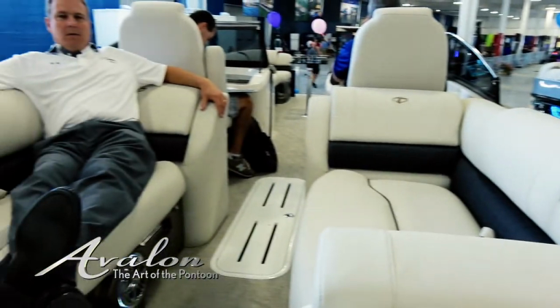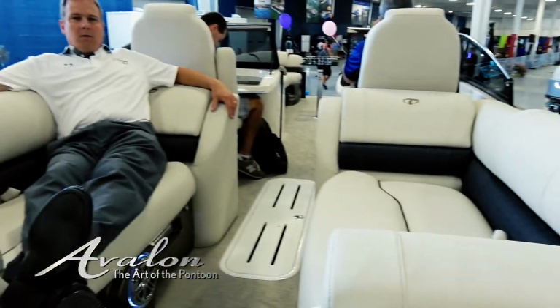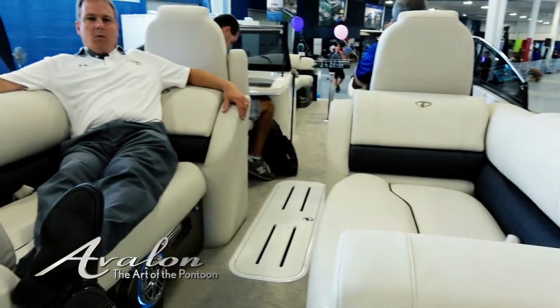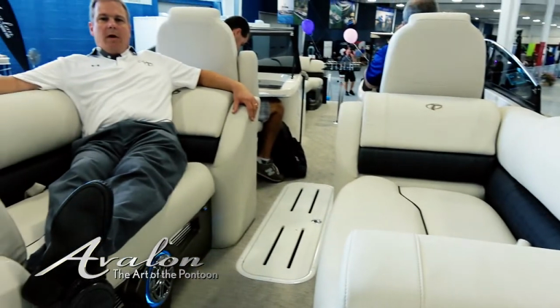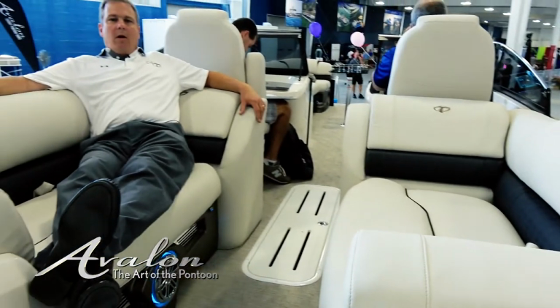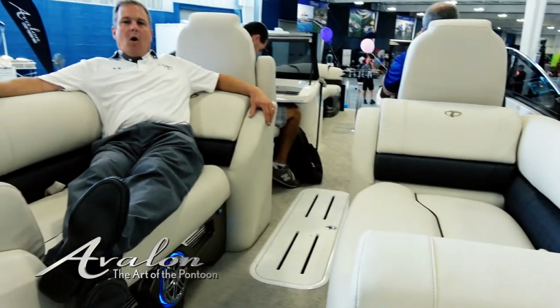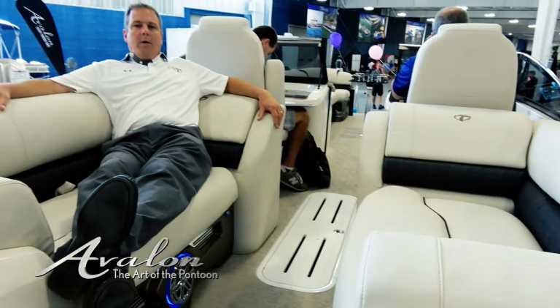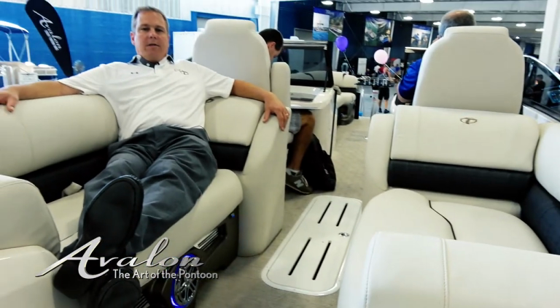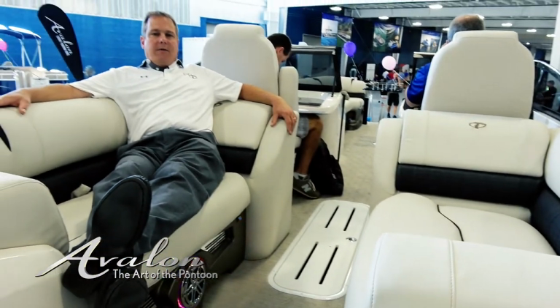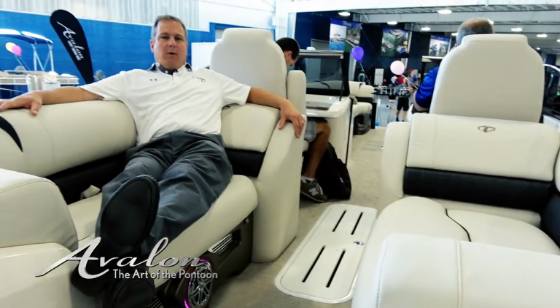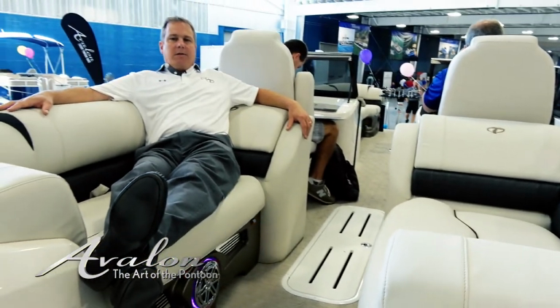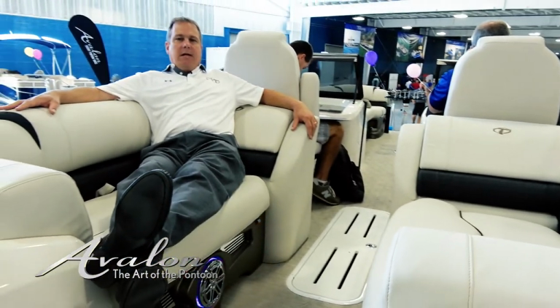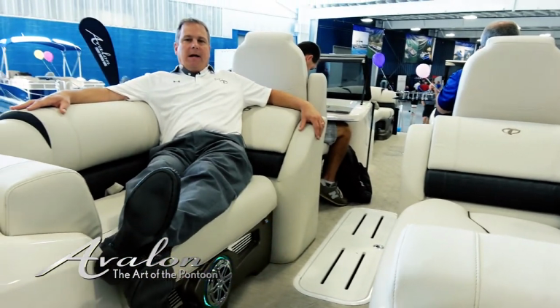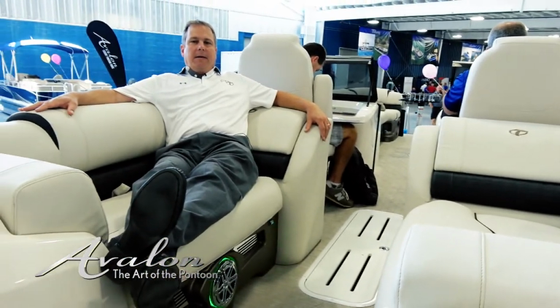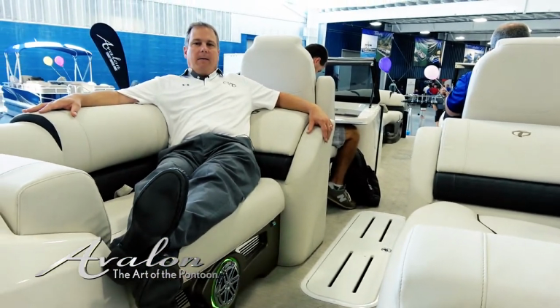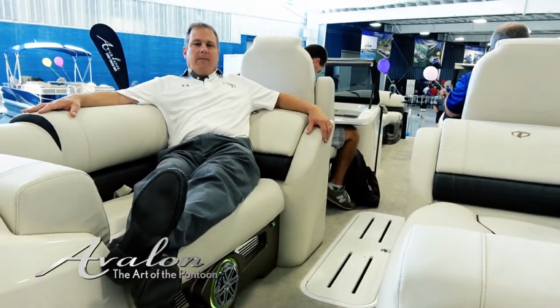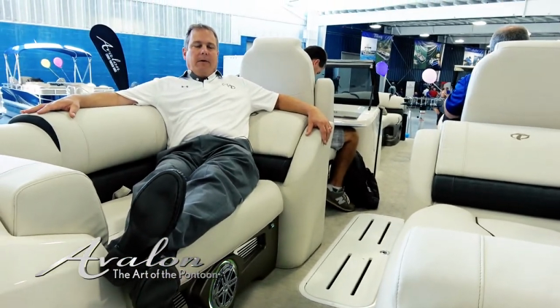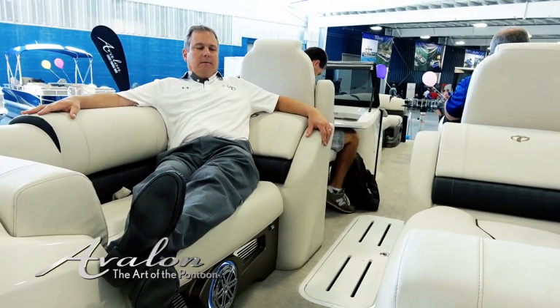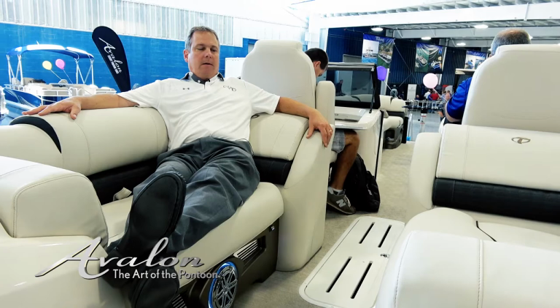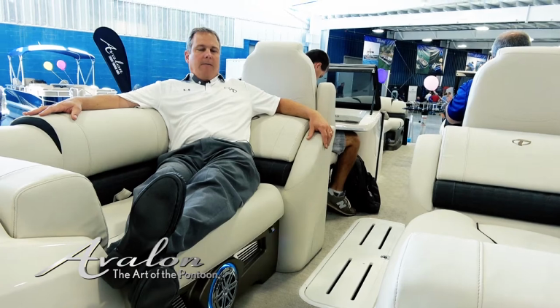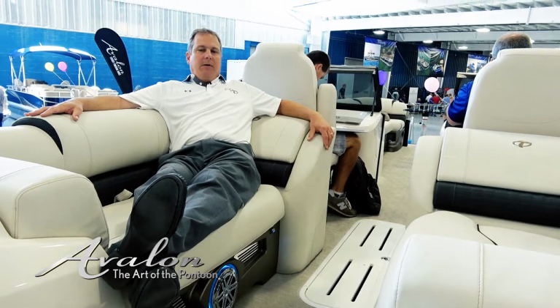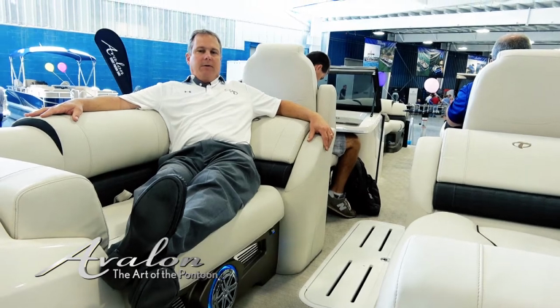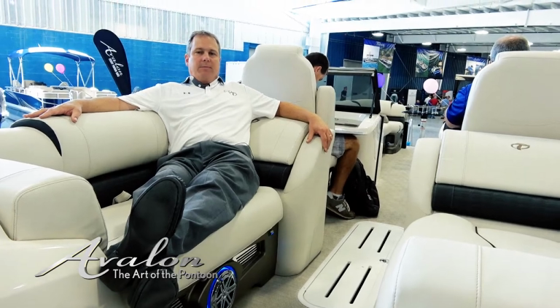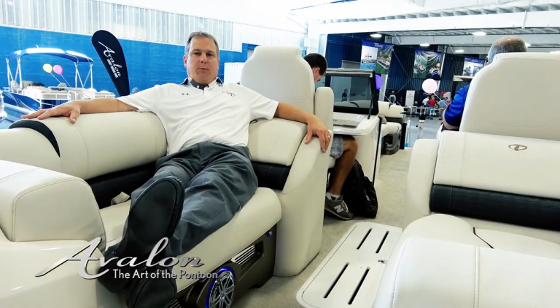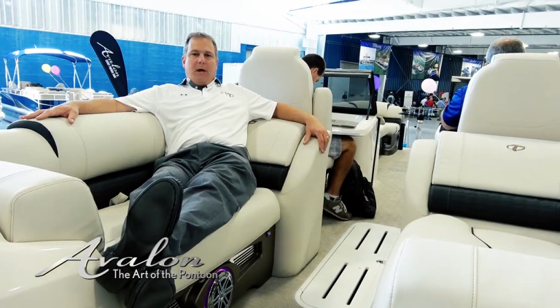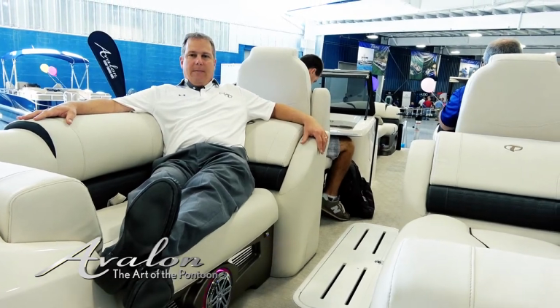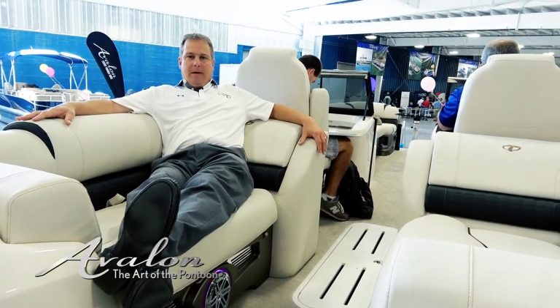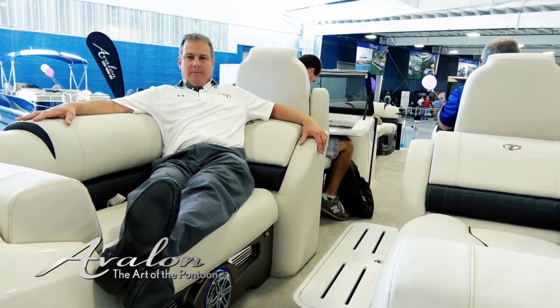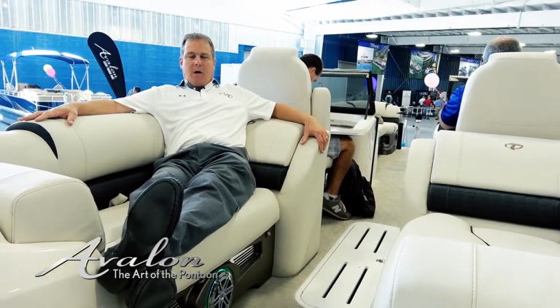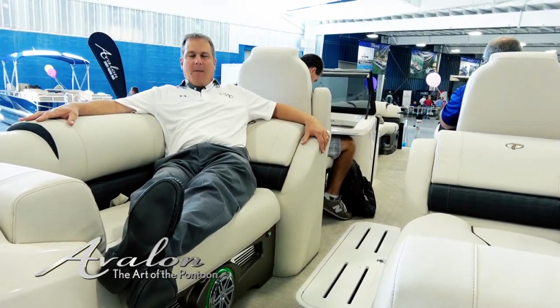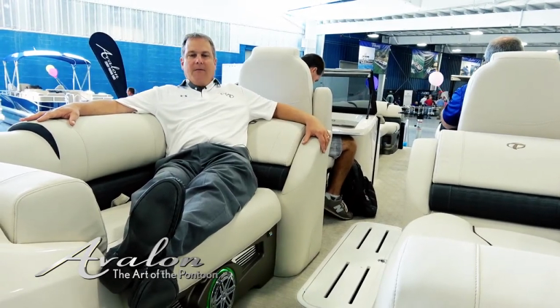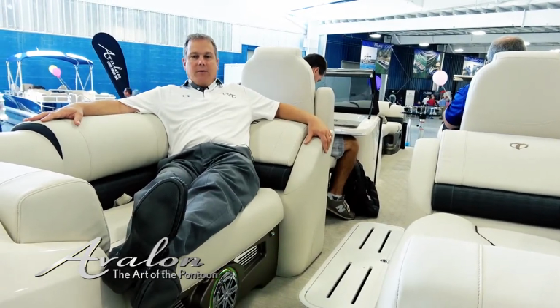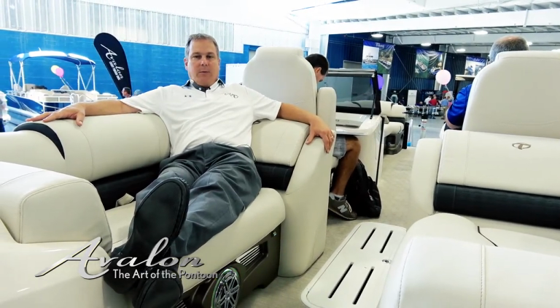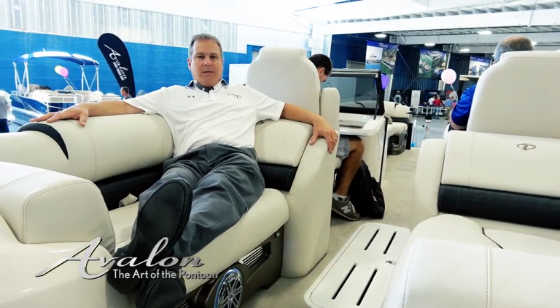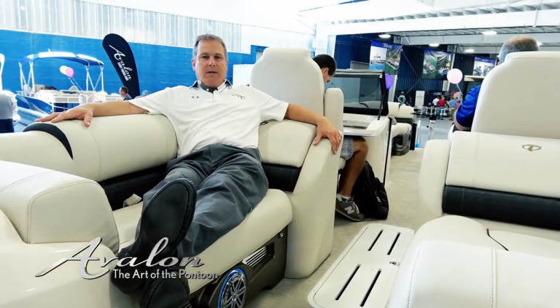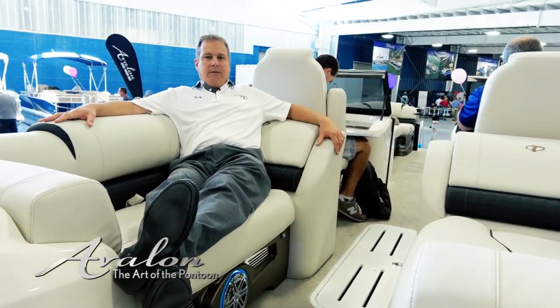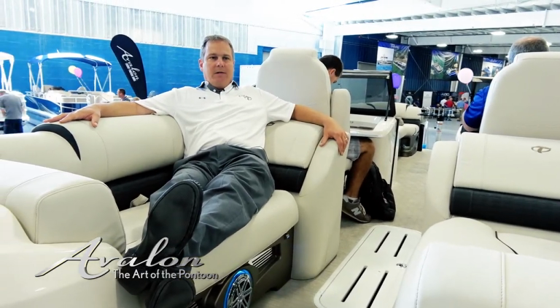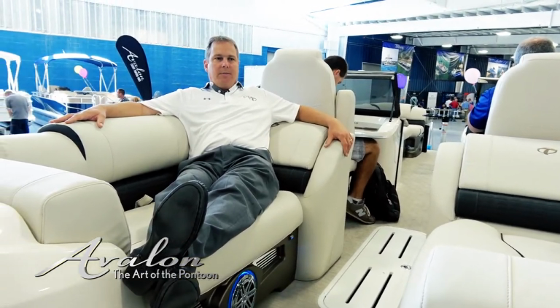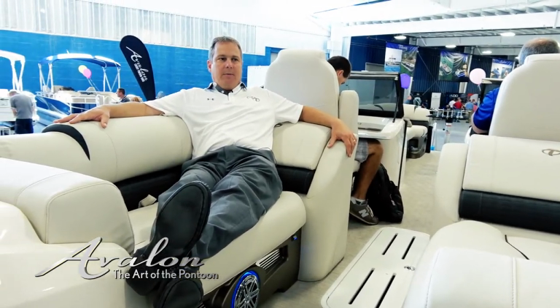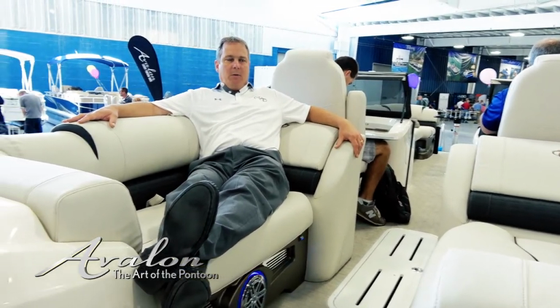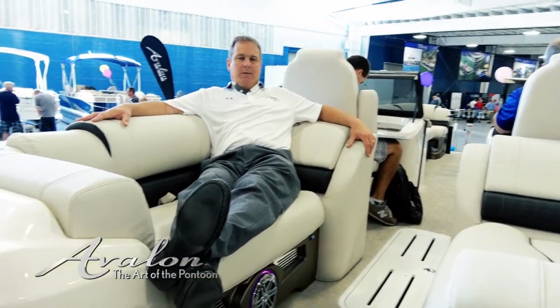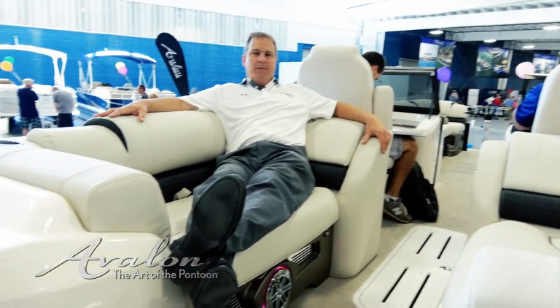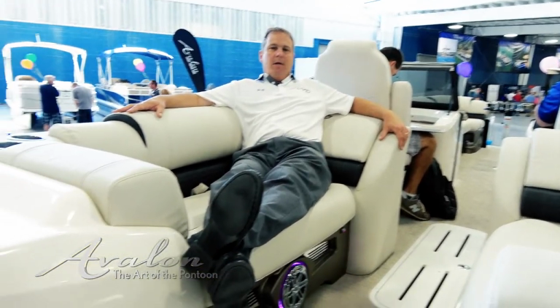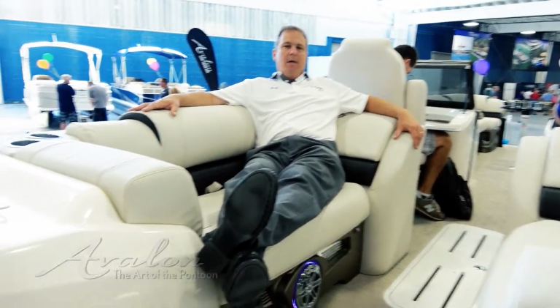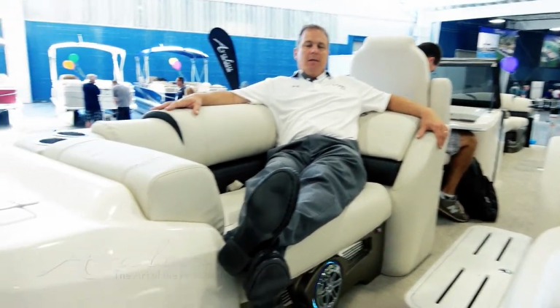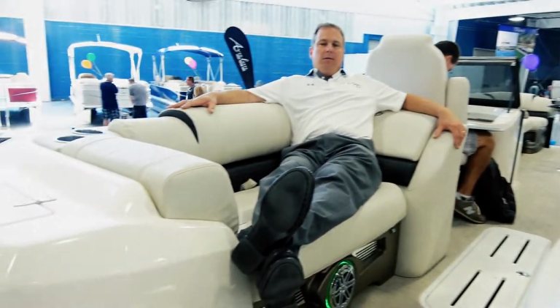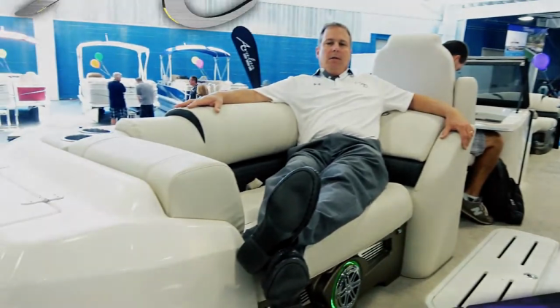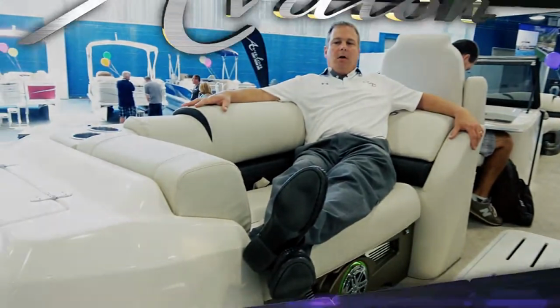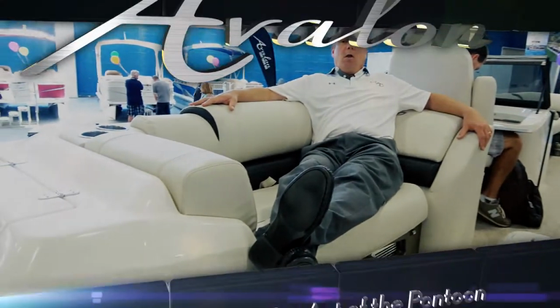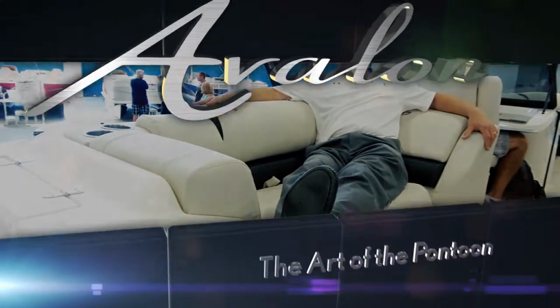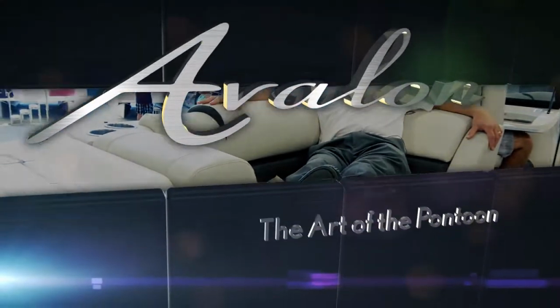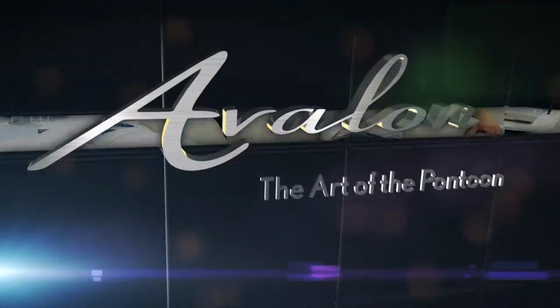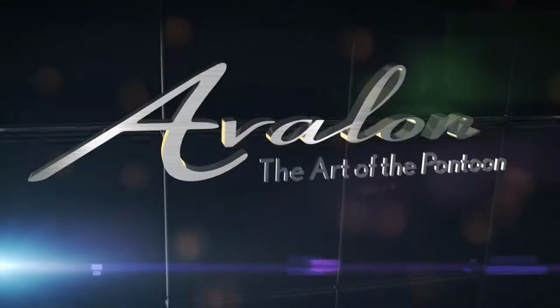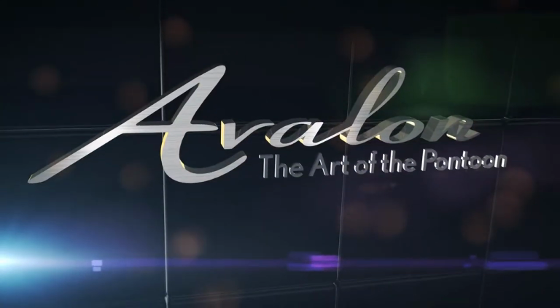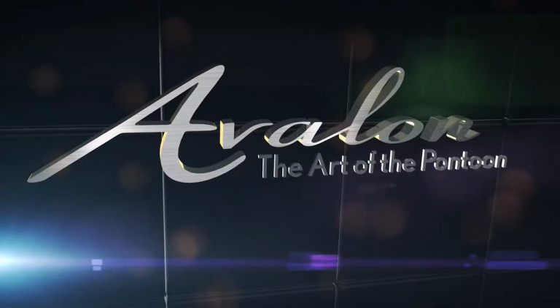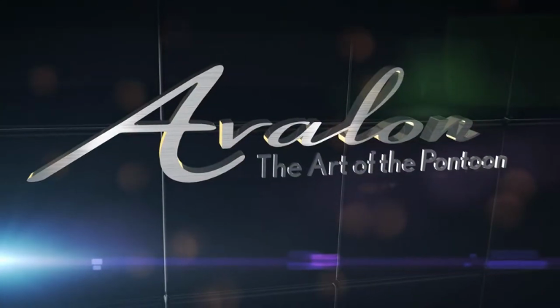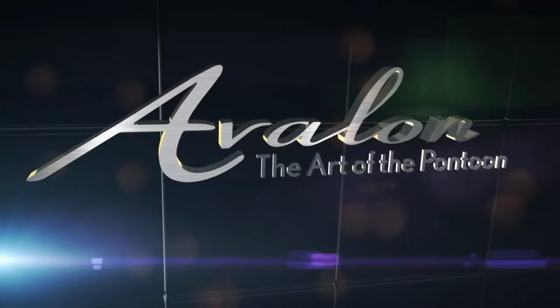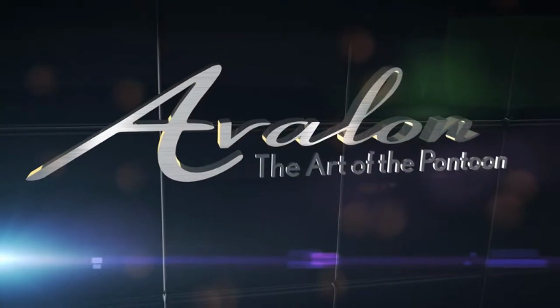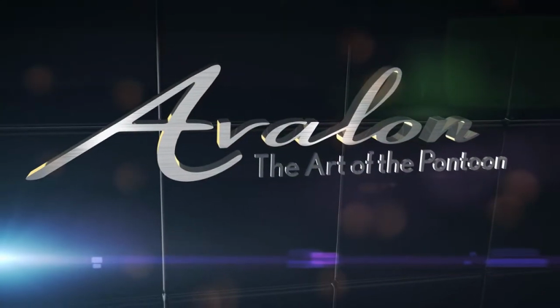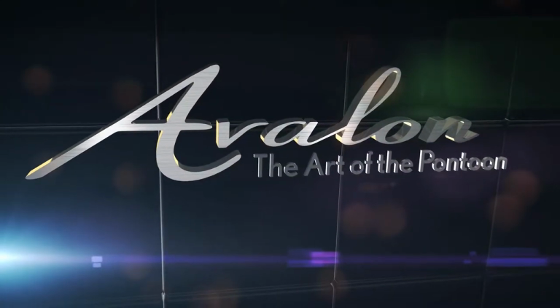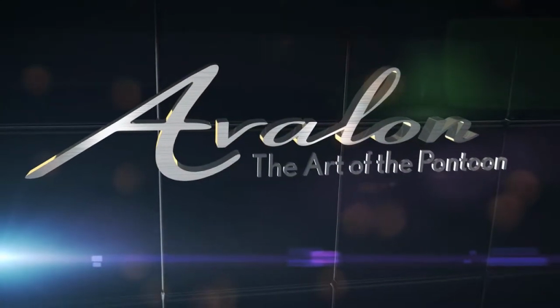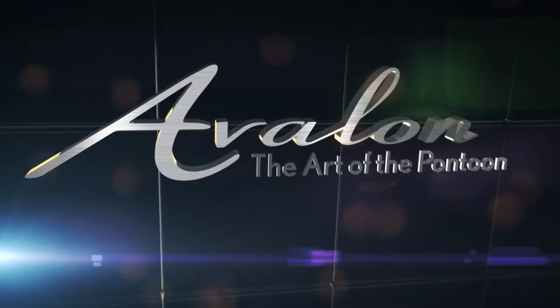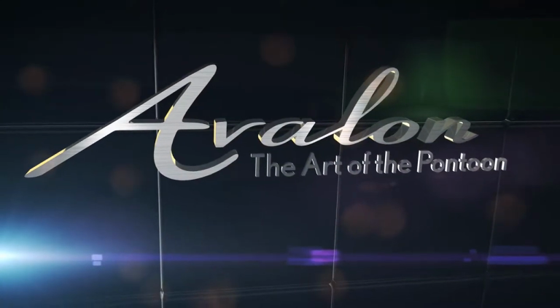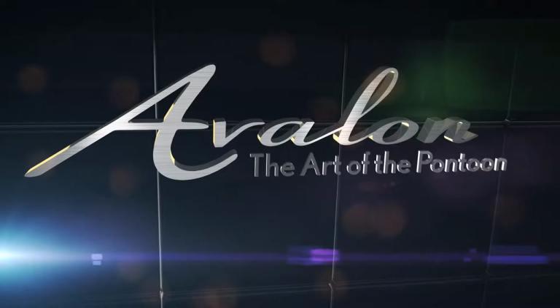We are always focusing on comfort. Comfort is premium. Comfort is what sells these boats — all culminating in the art of the pontoon.